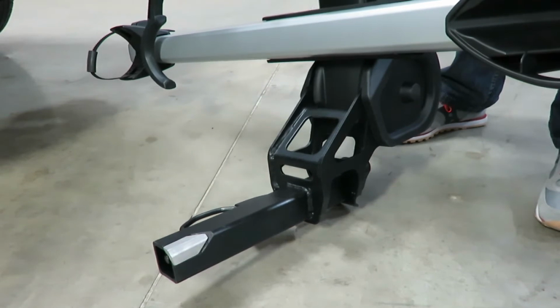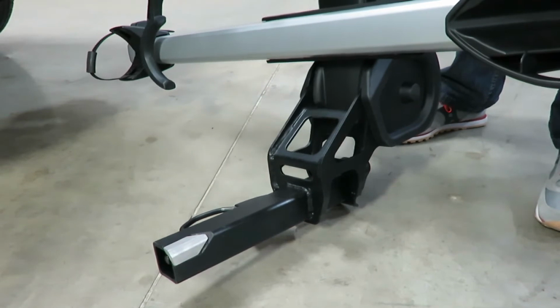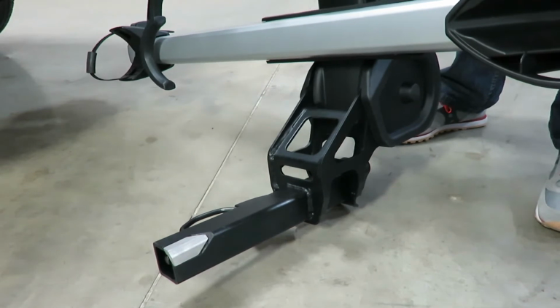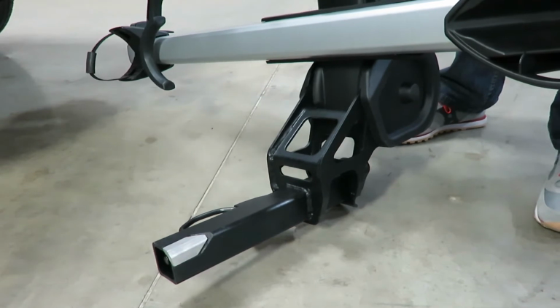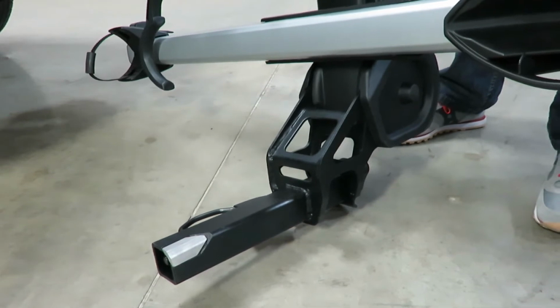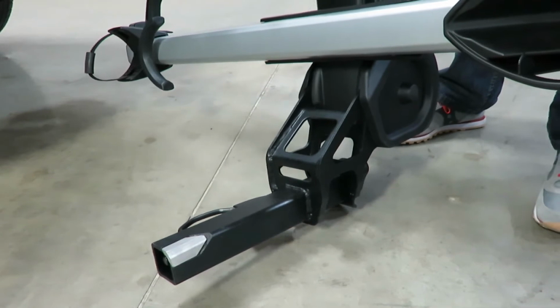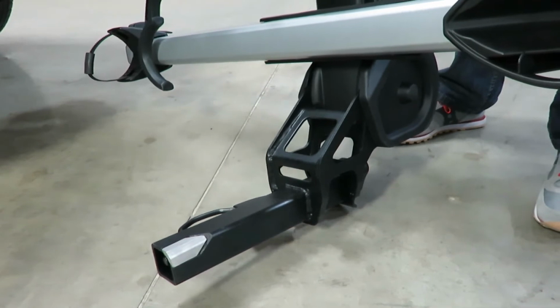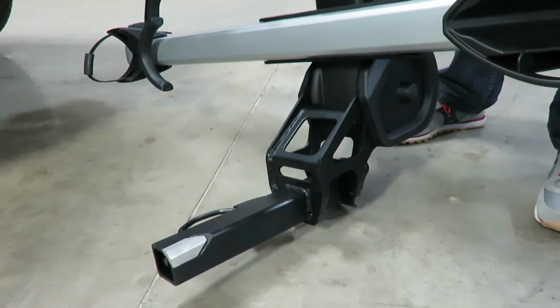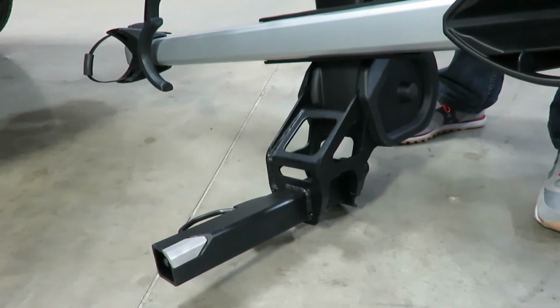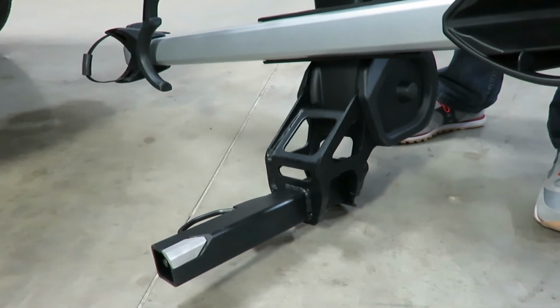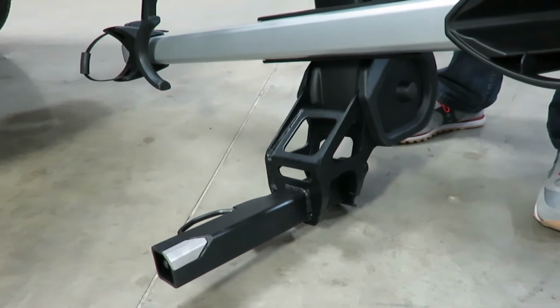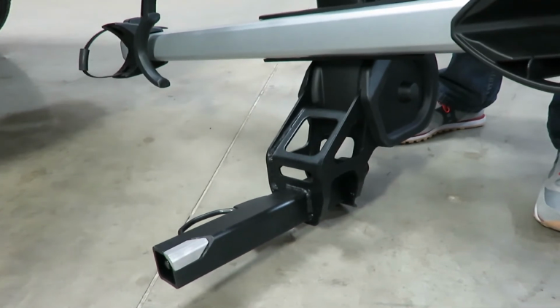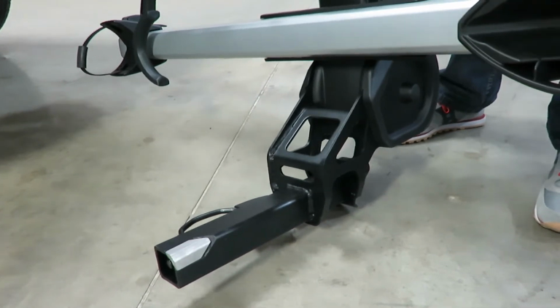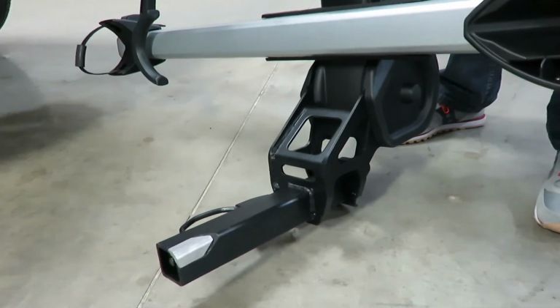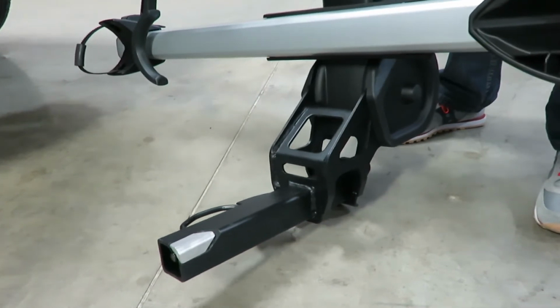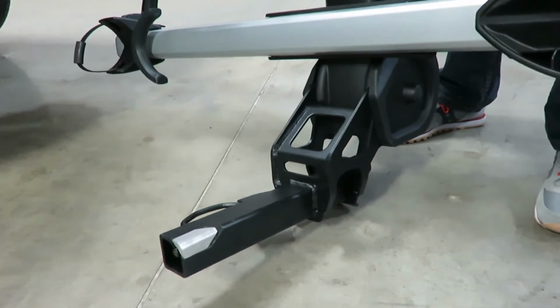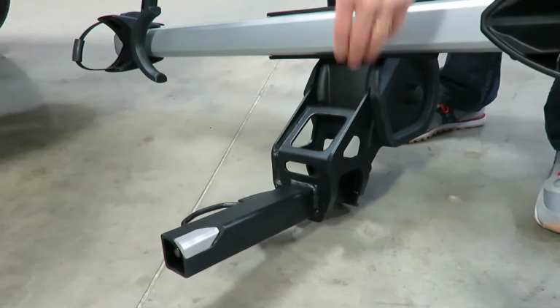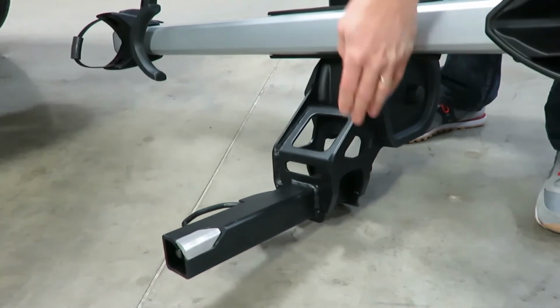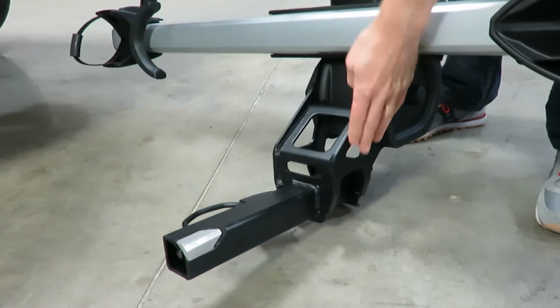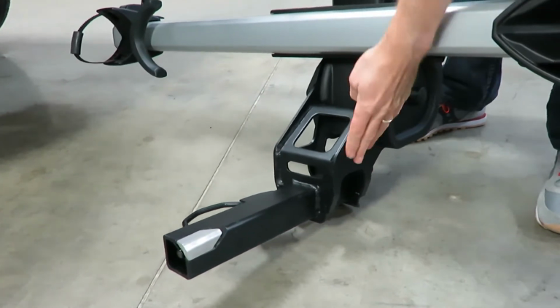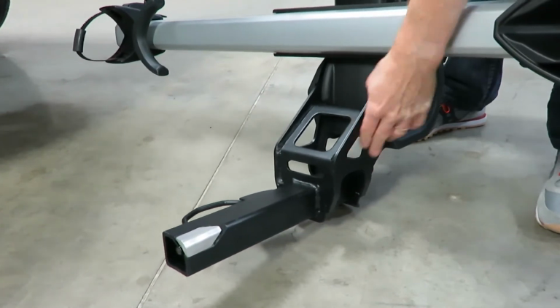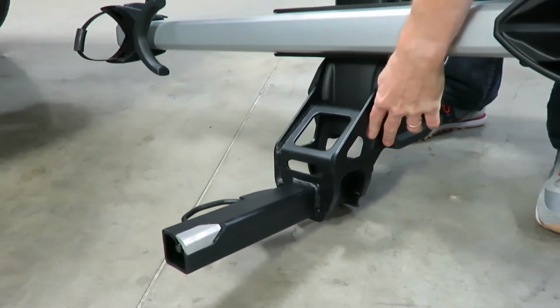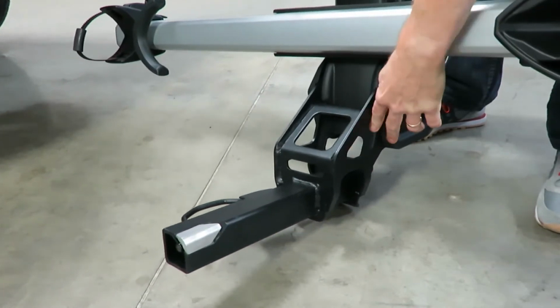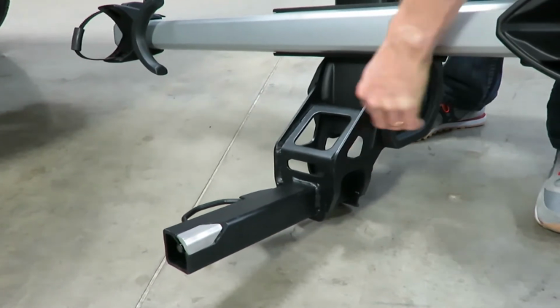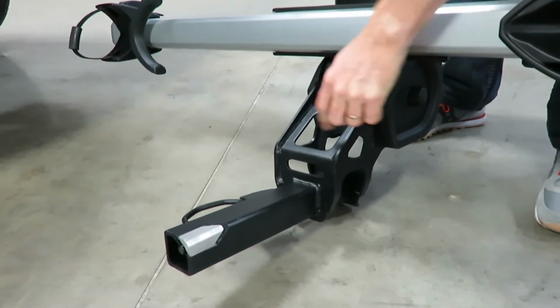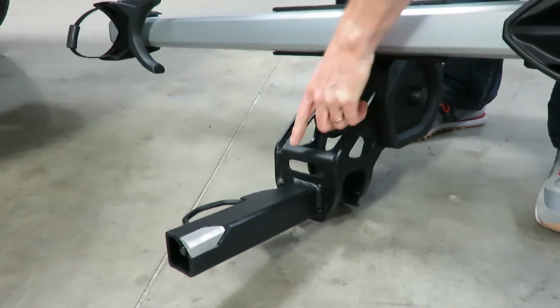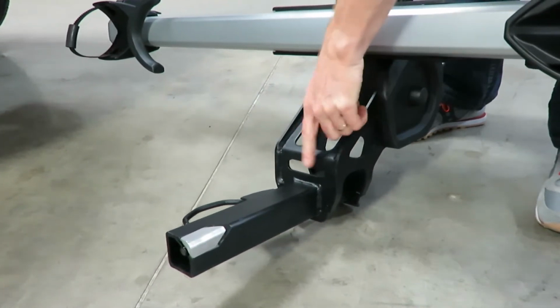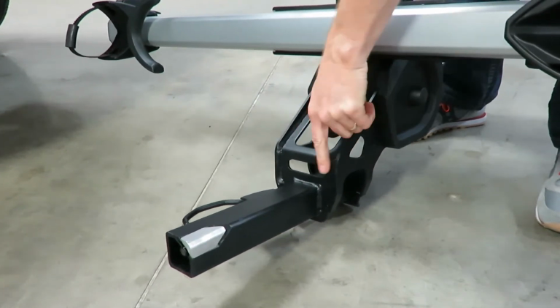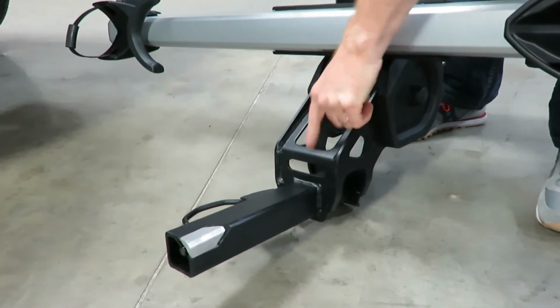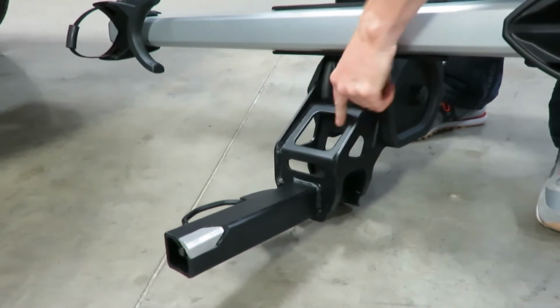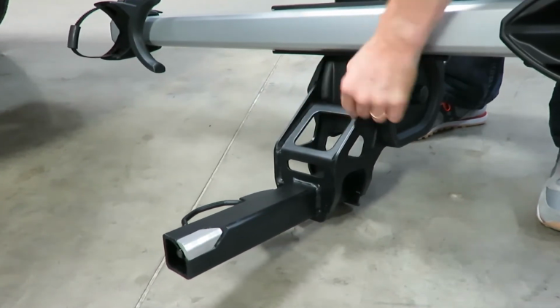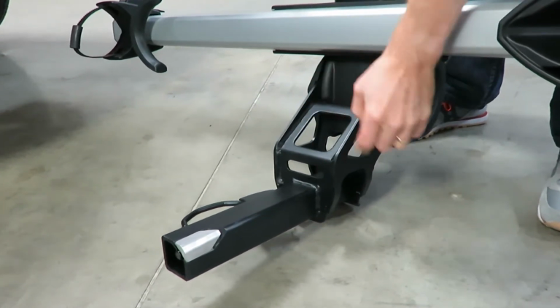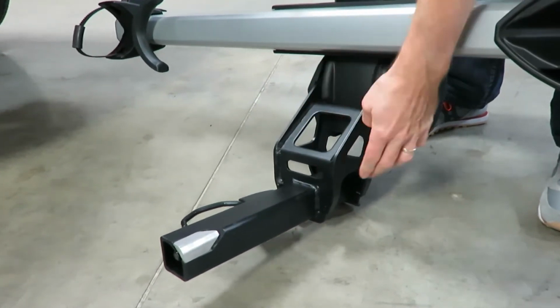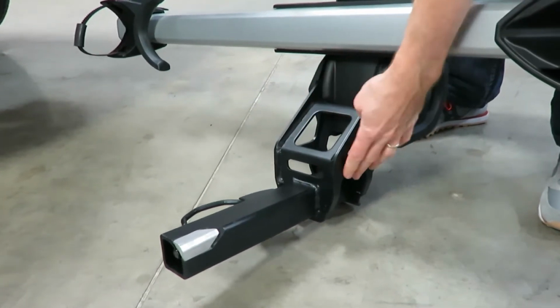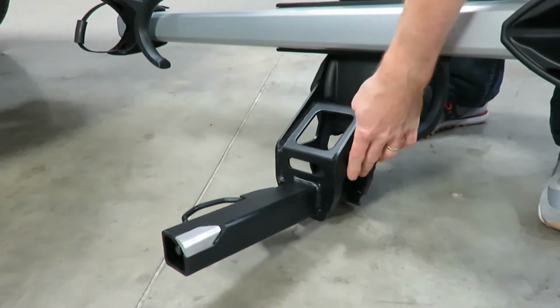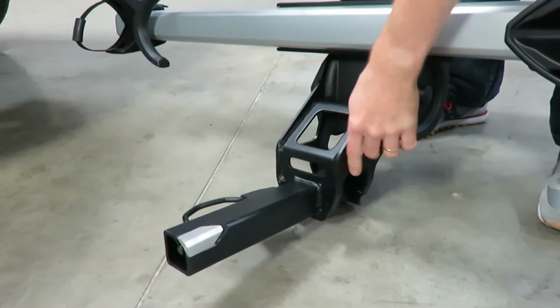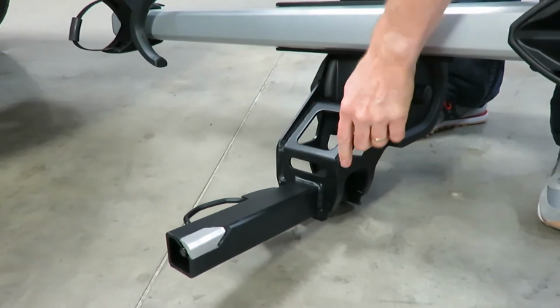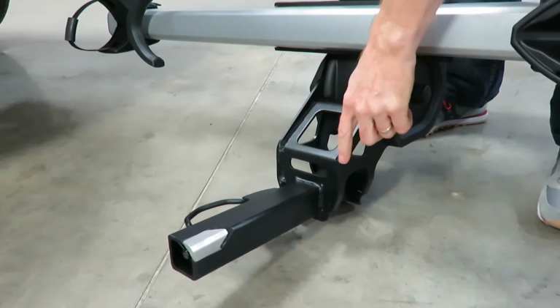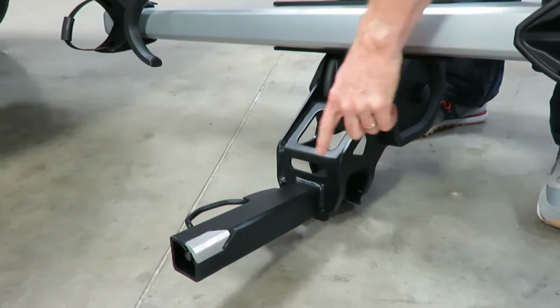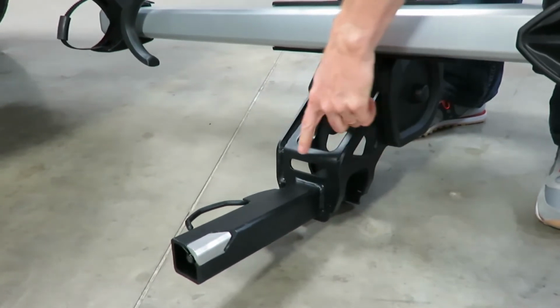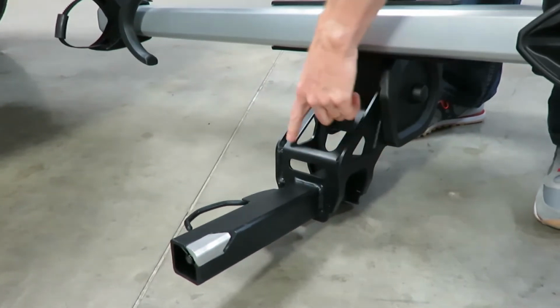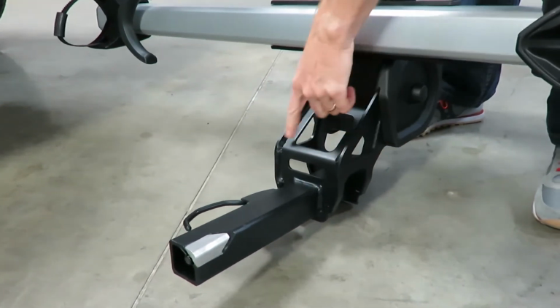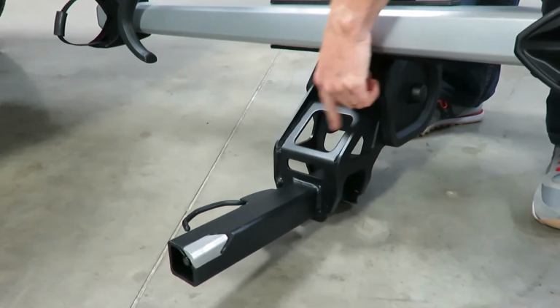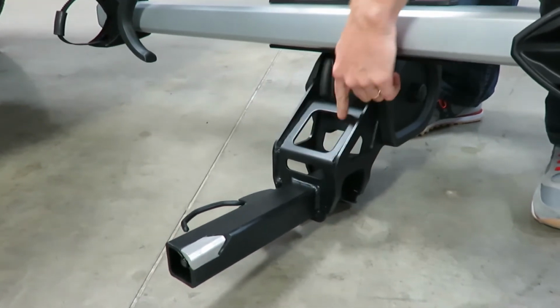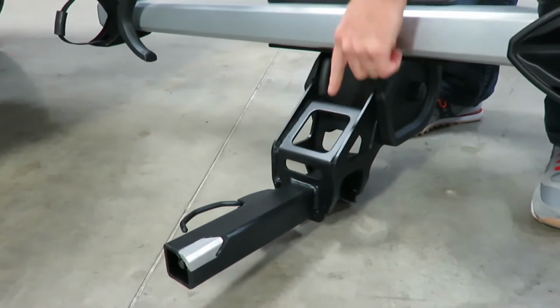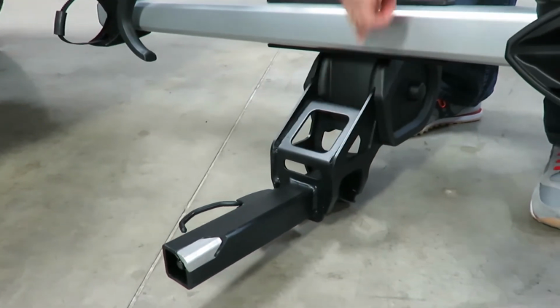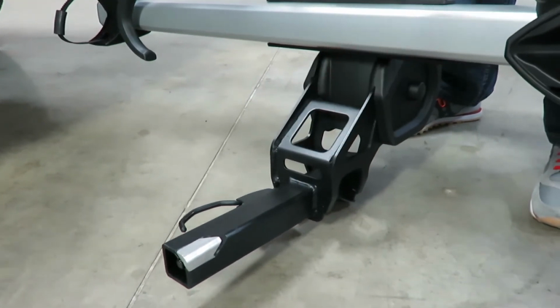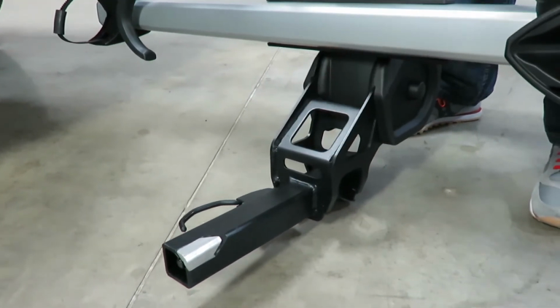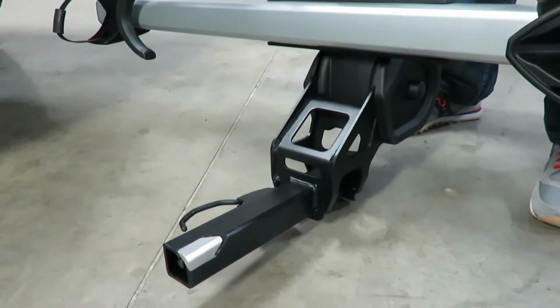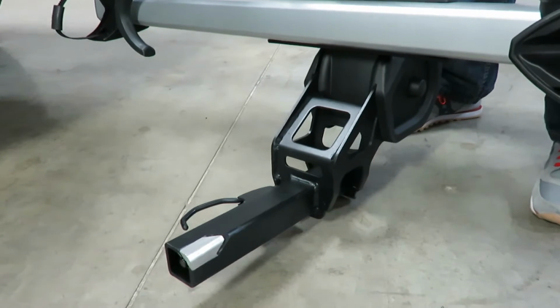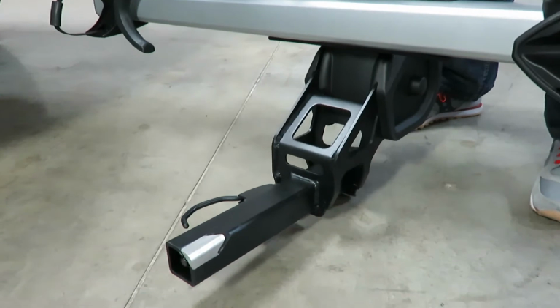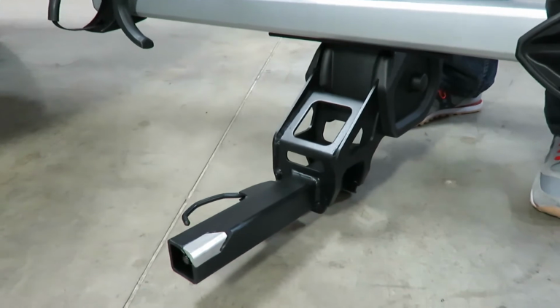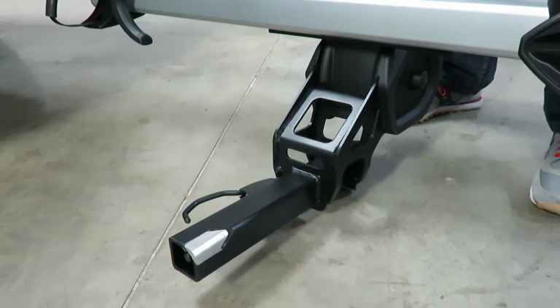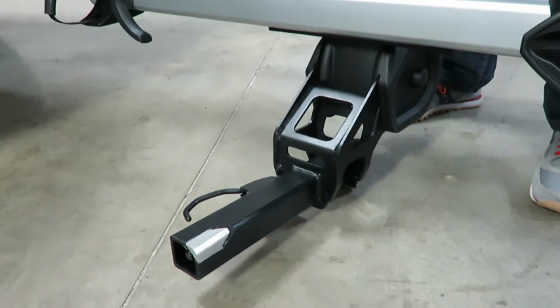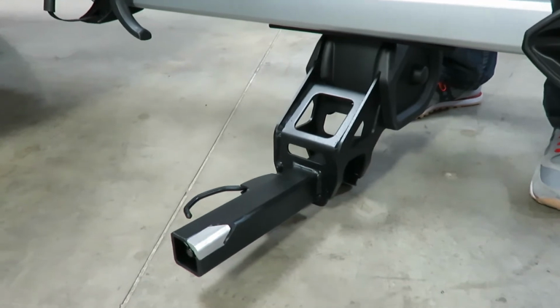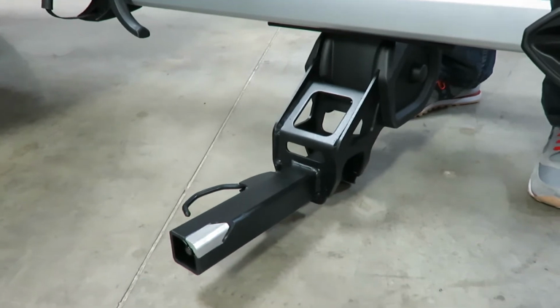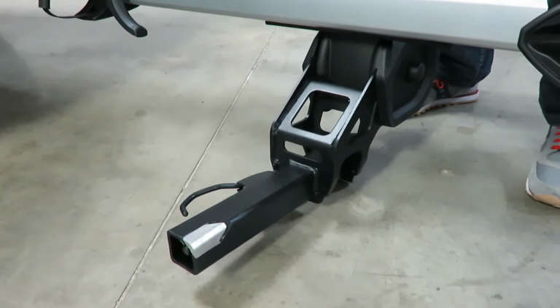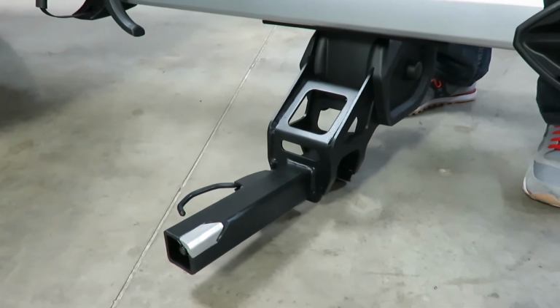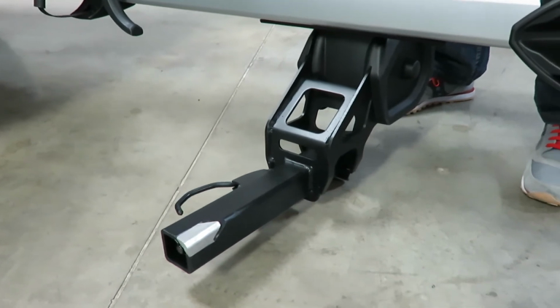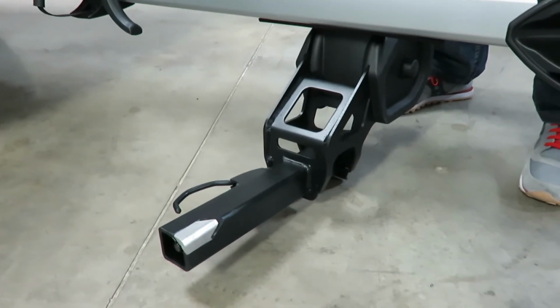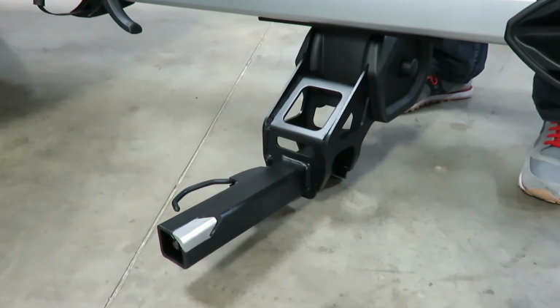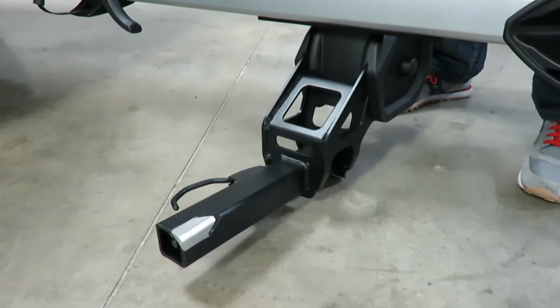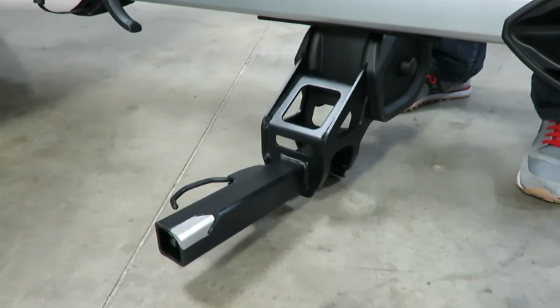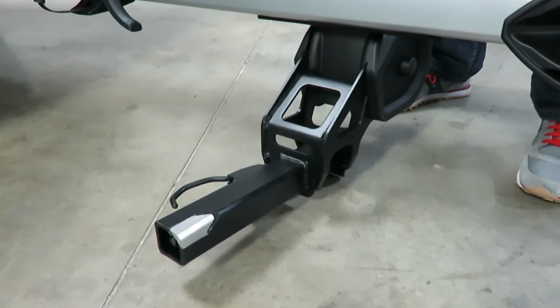While we're in this position we can see the grid structure that creates the support for the platform. This is unique to Thule and it provides an exceptional level of stiffness for the carrier. By having the grid structure with cut-out sections wherever possible, that saves quite a bit of weight.